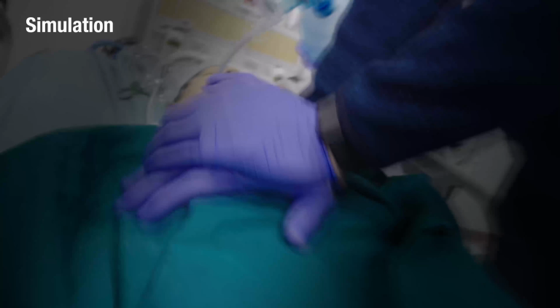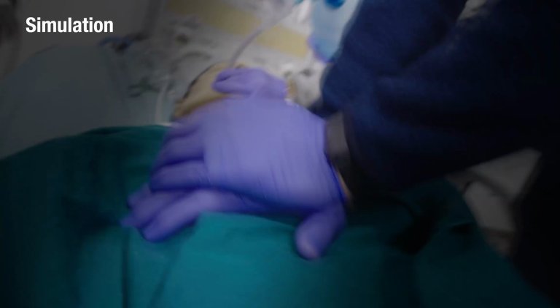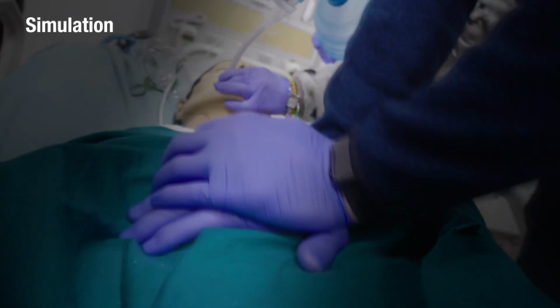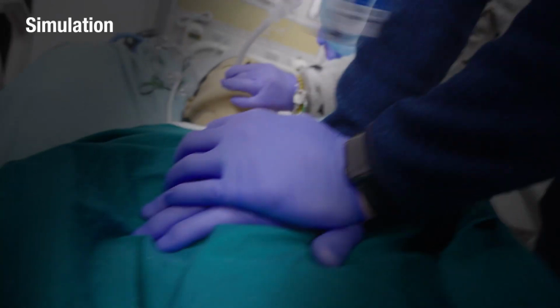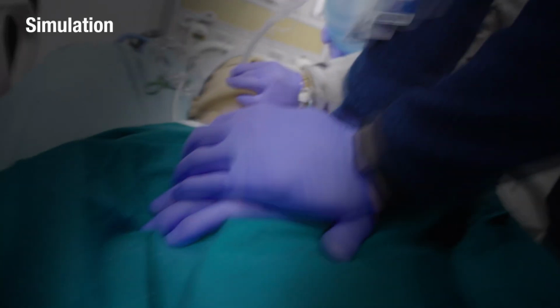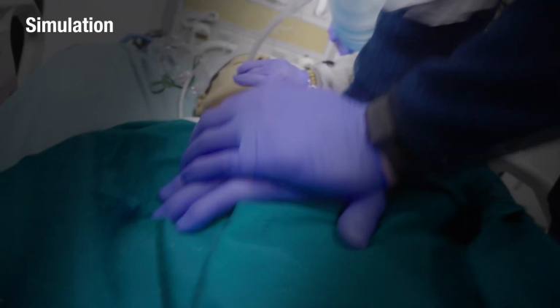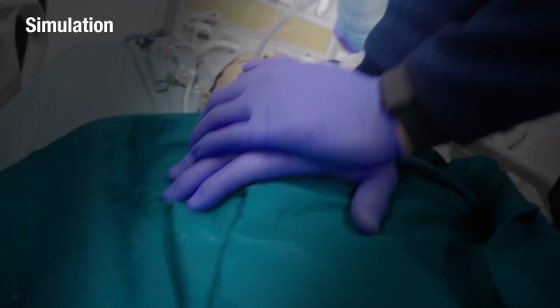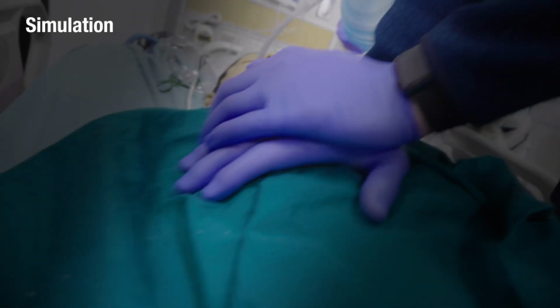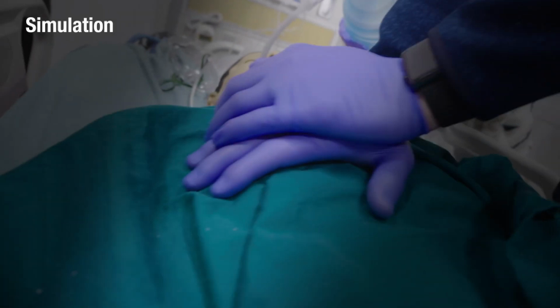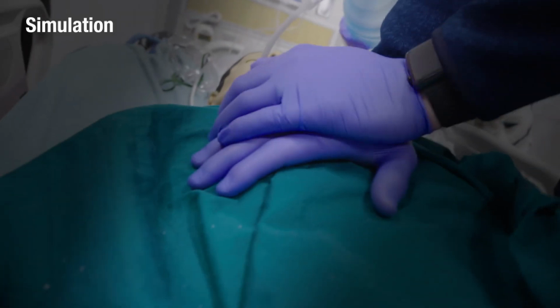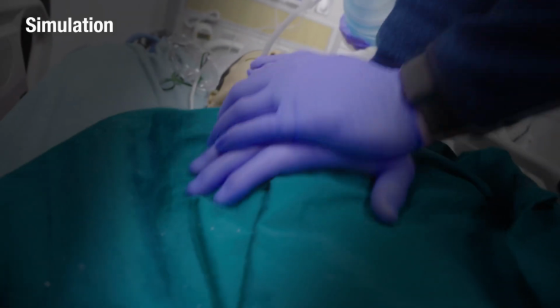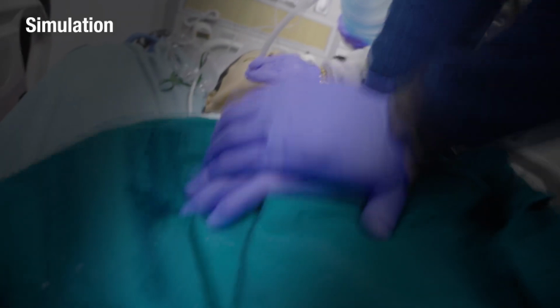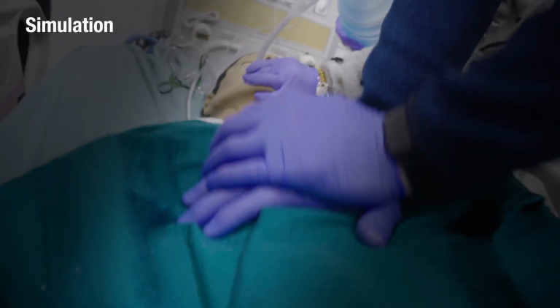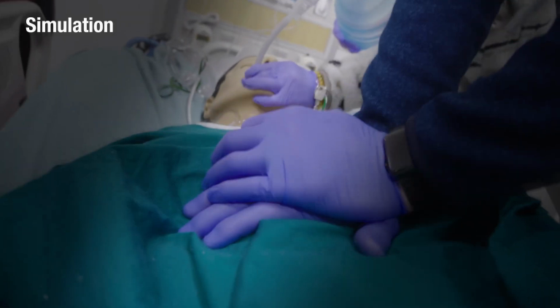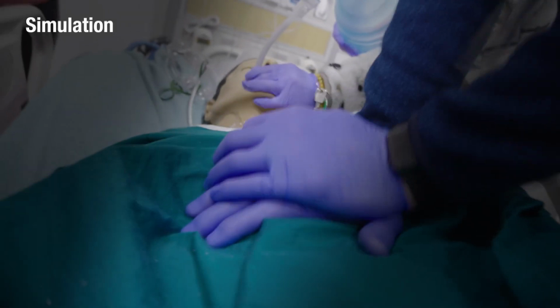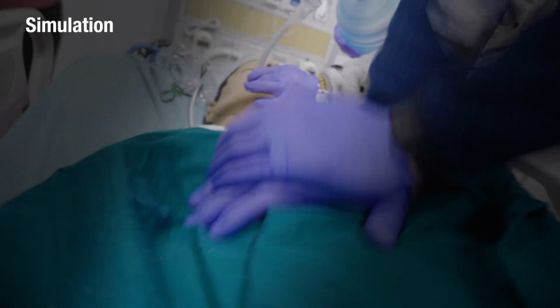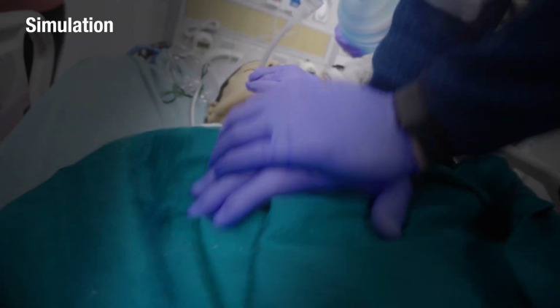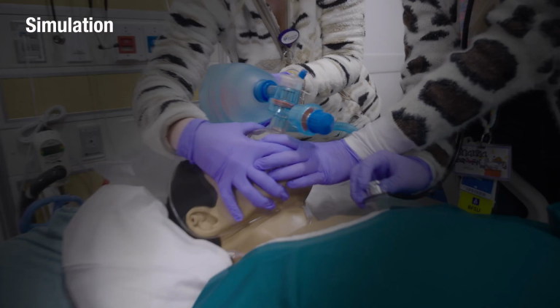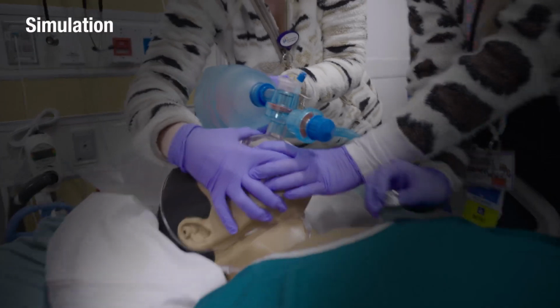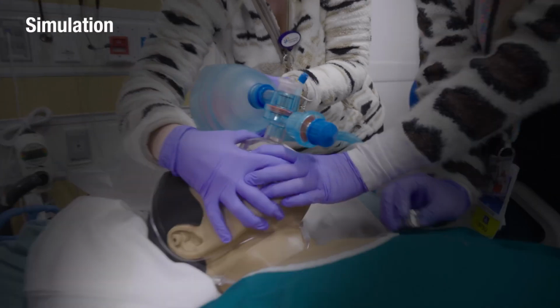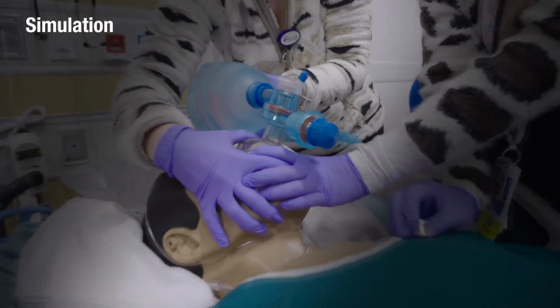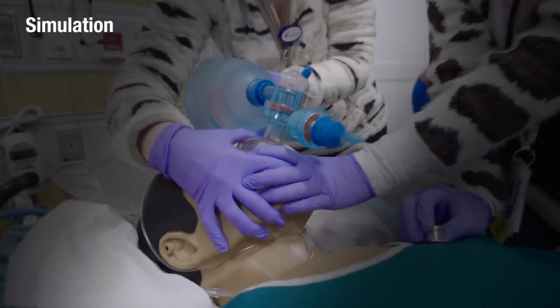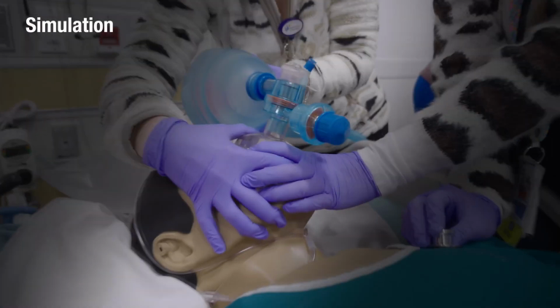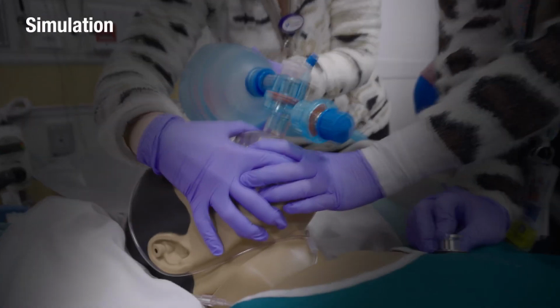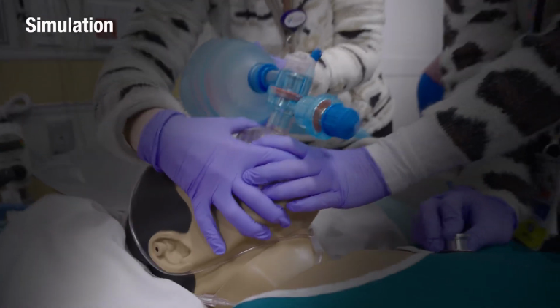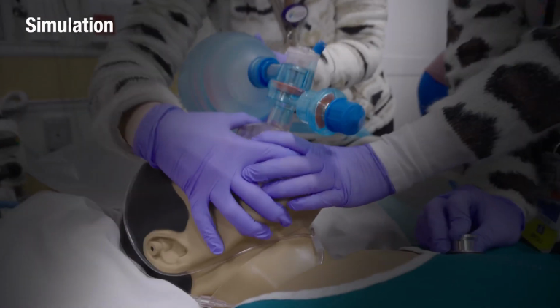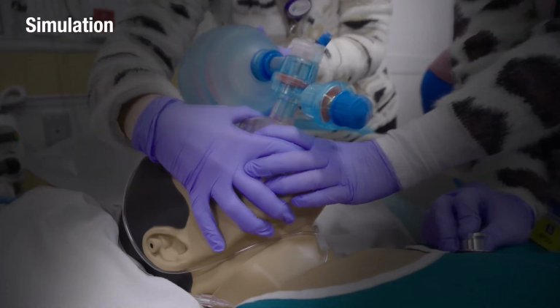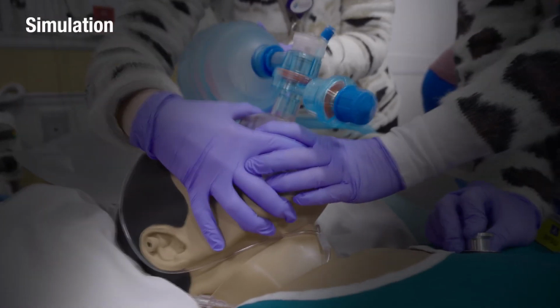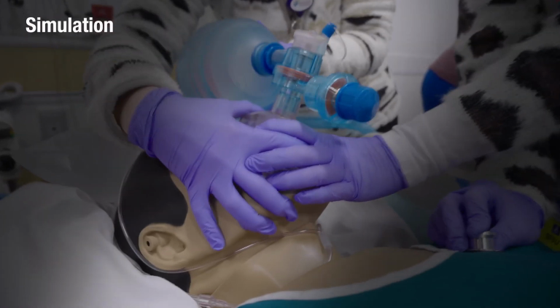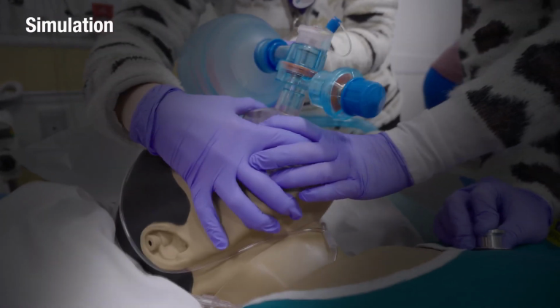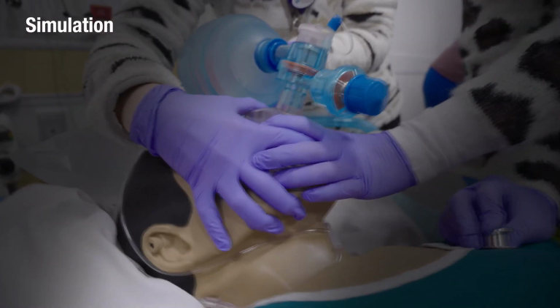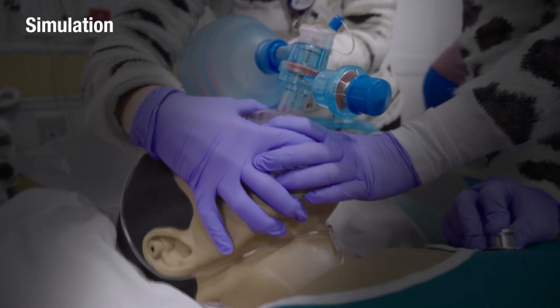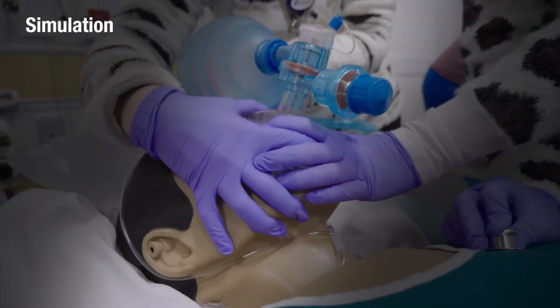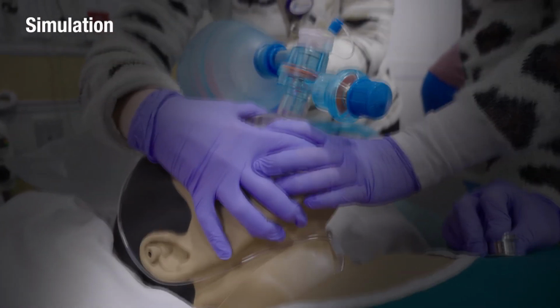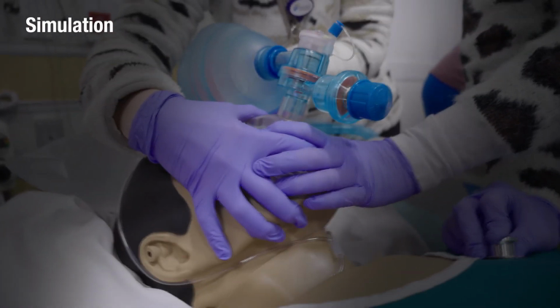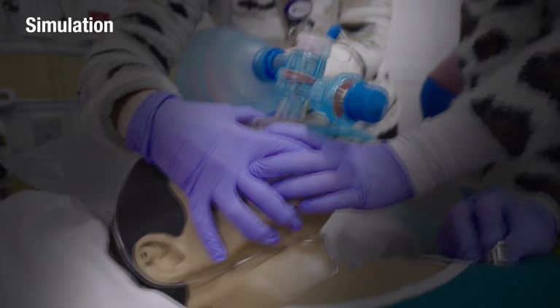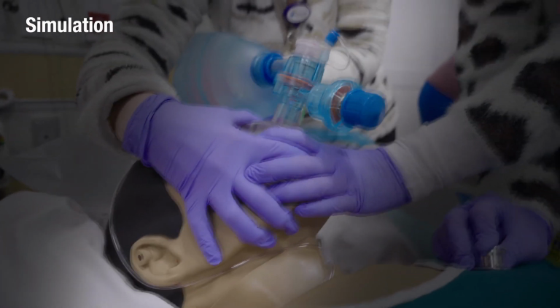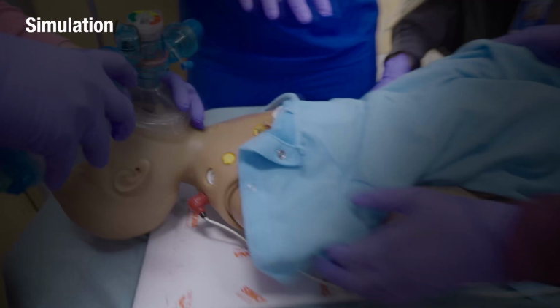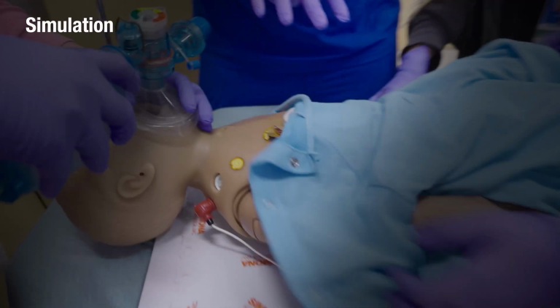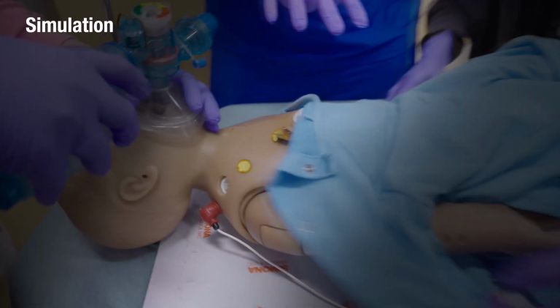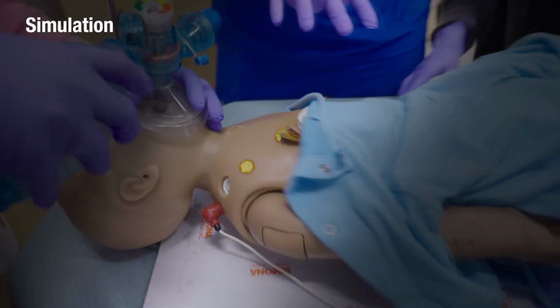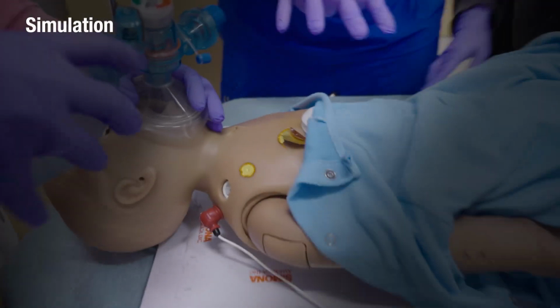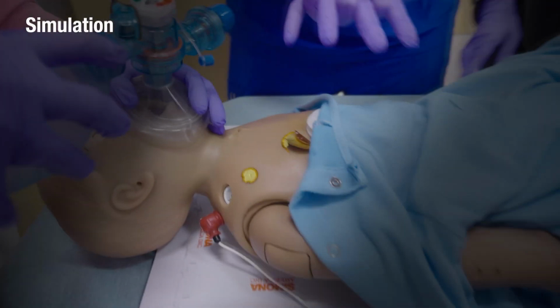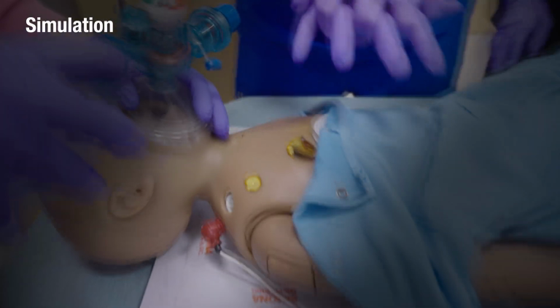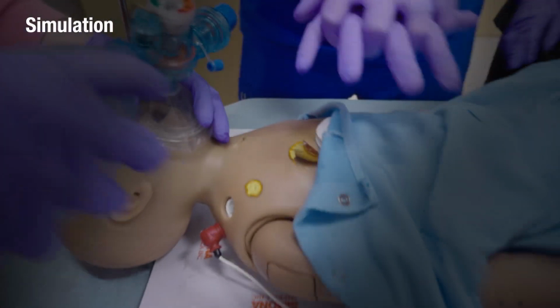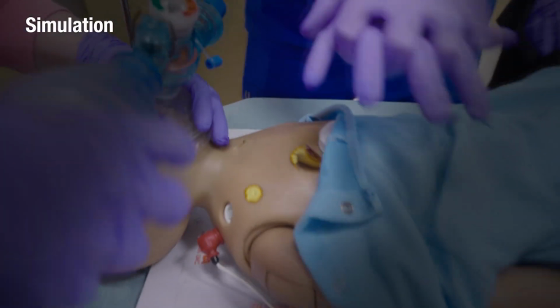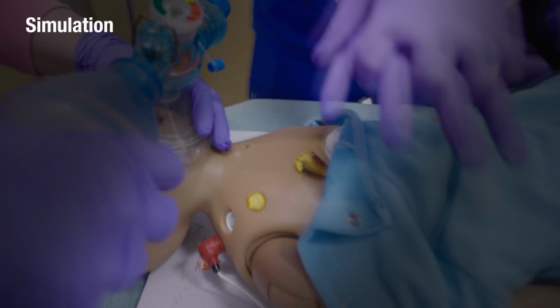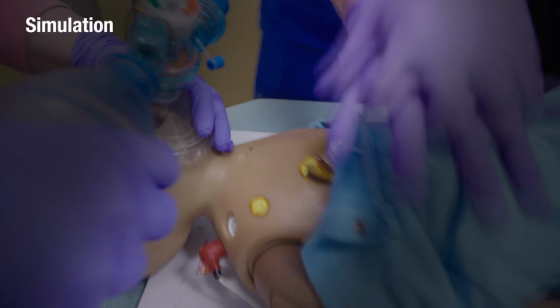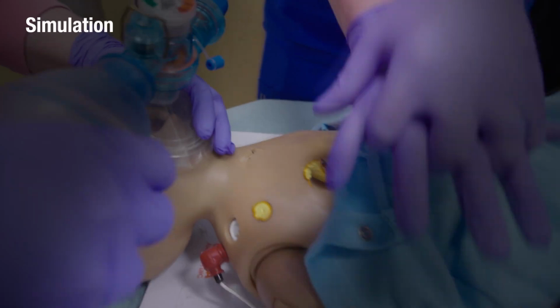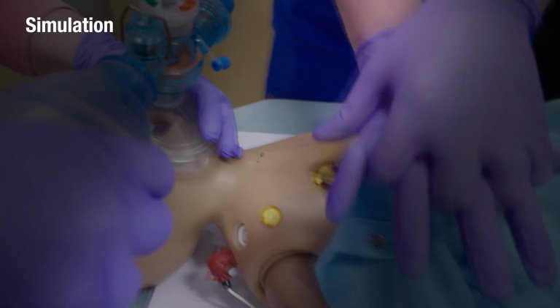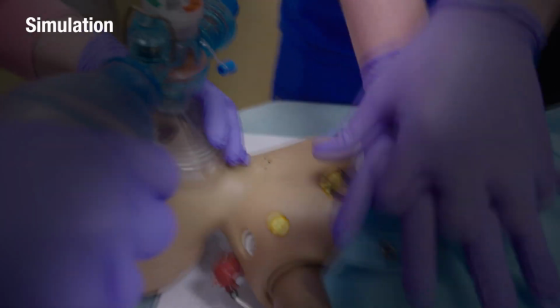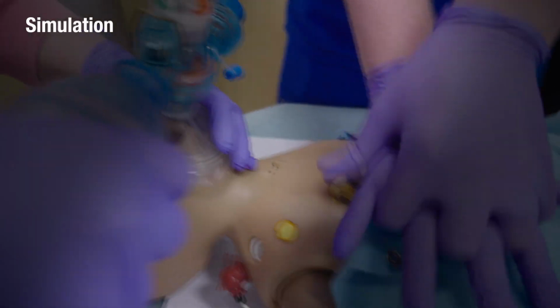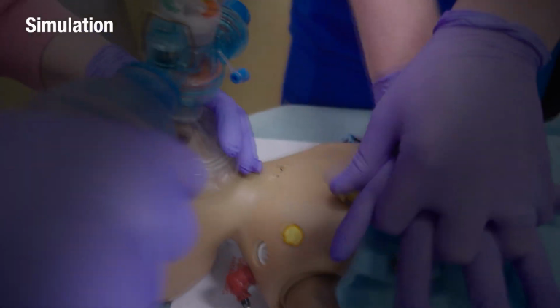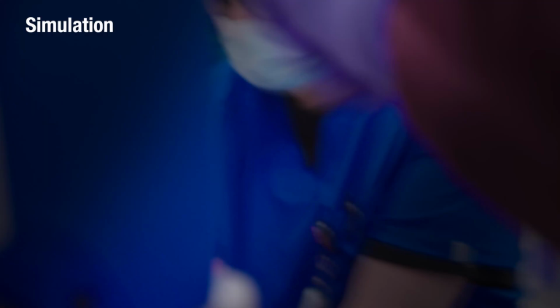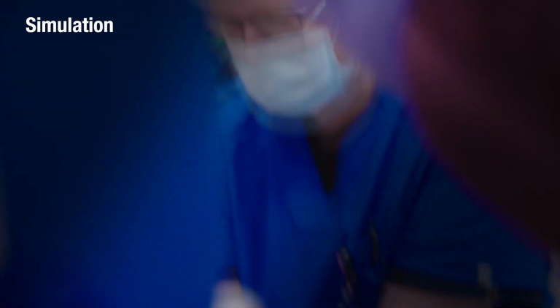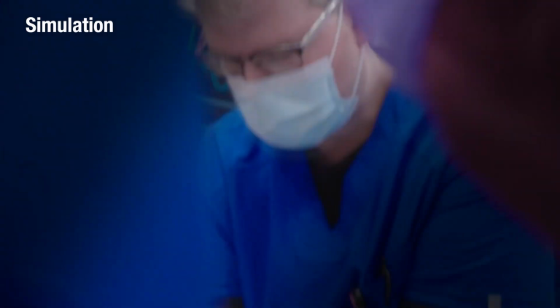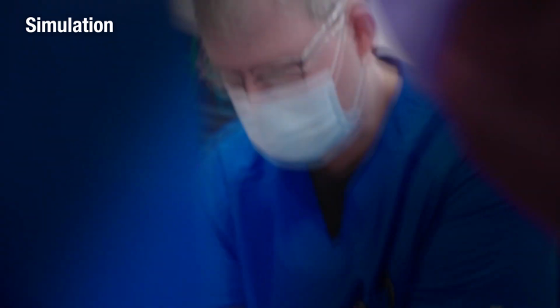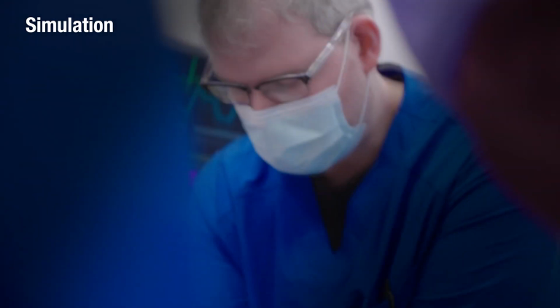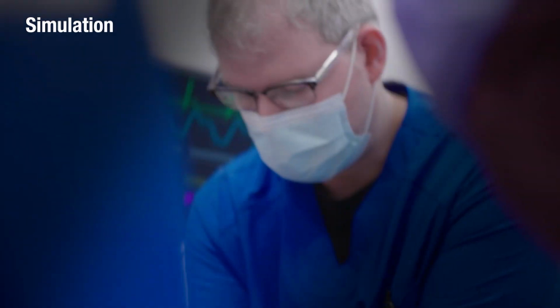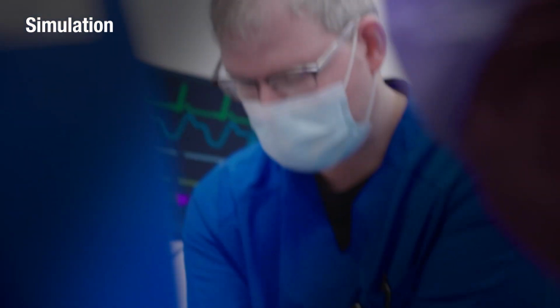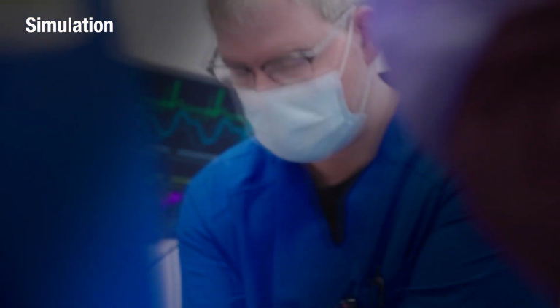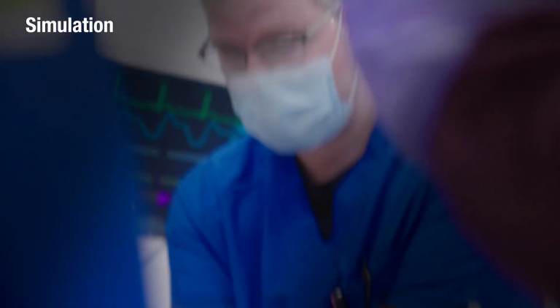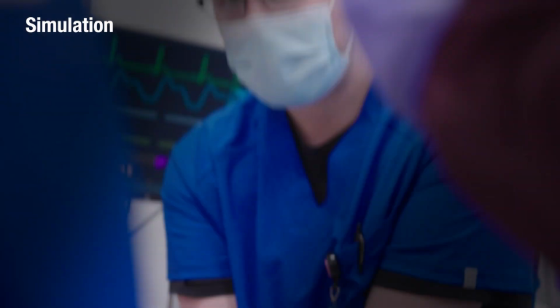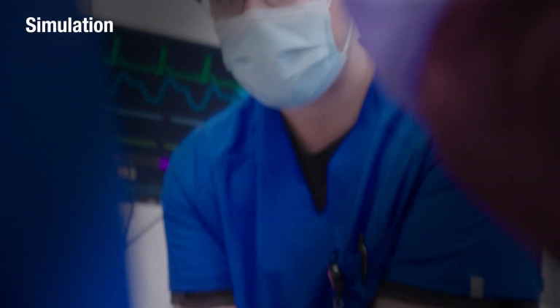Stand clear. The realism within the simulation center is very heightened. You will see the sense of urgency within the team.